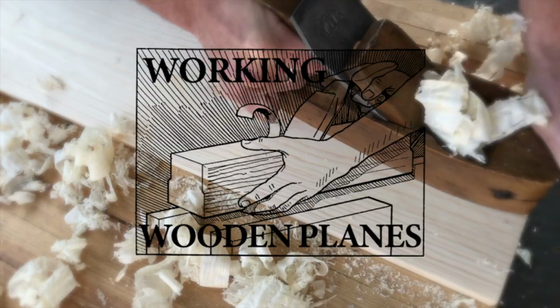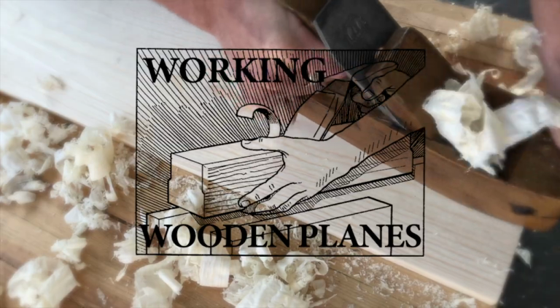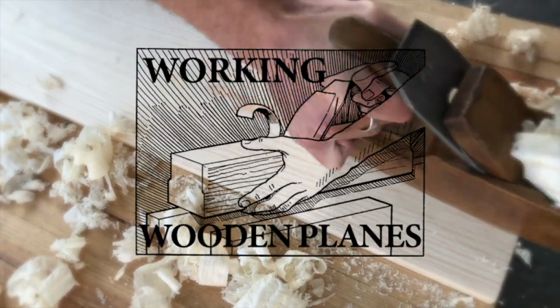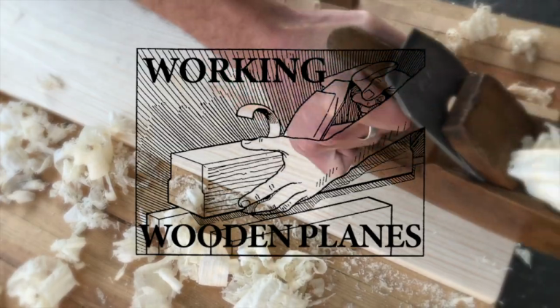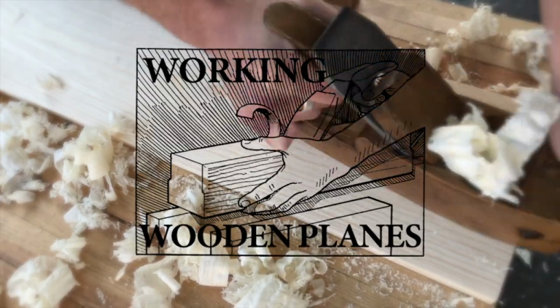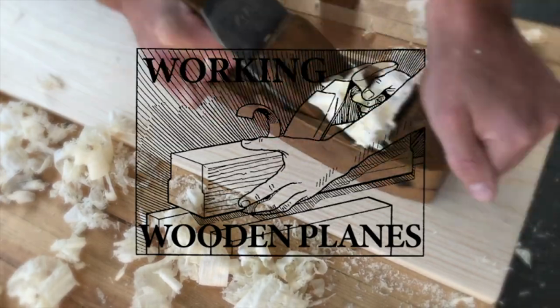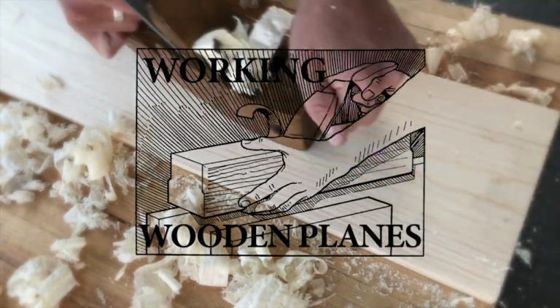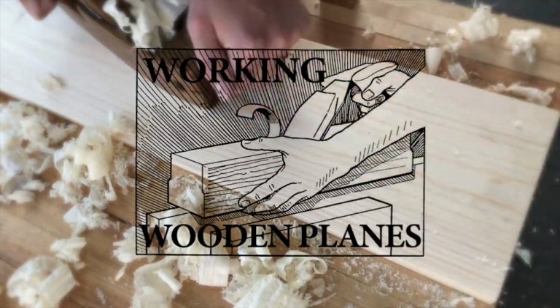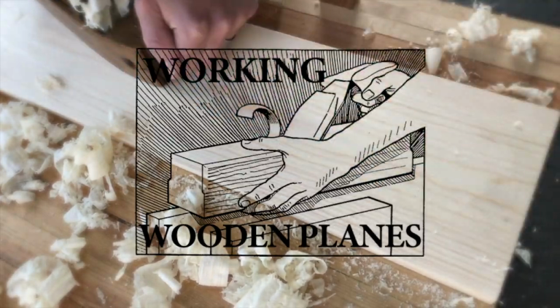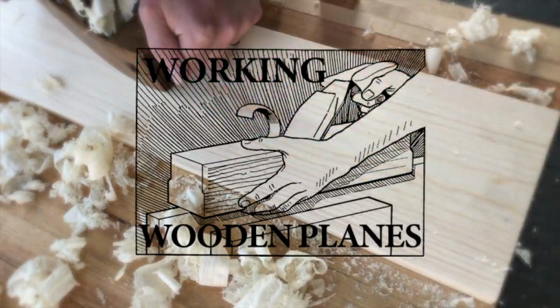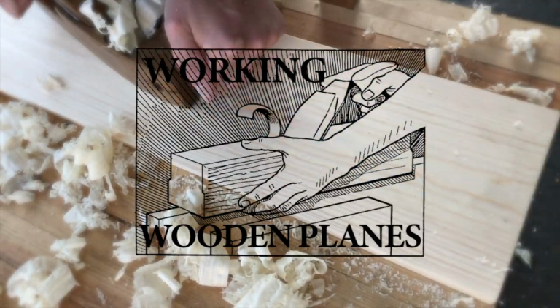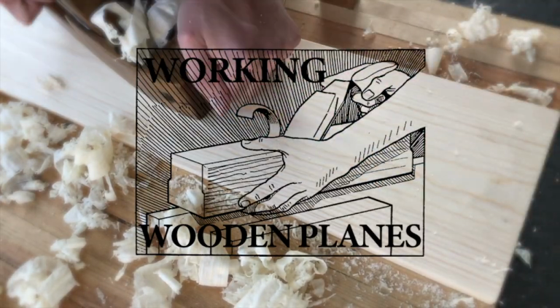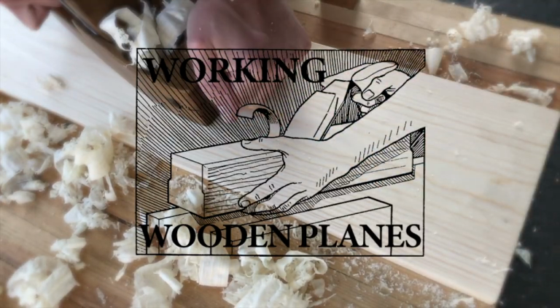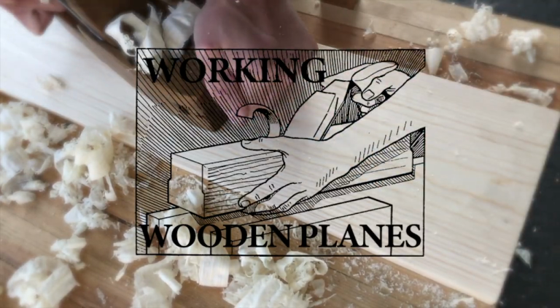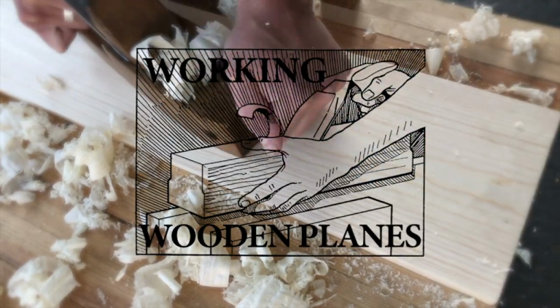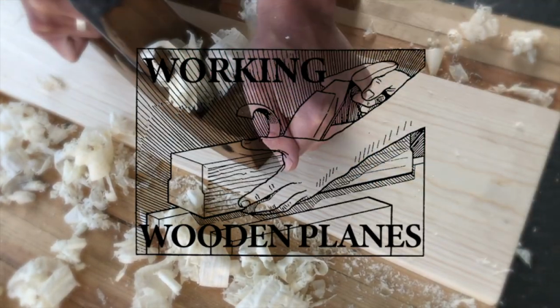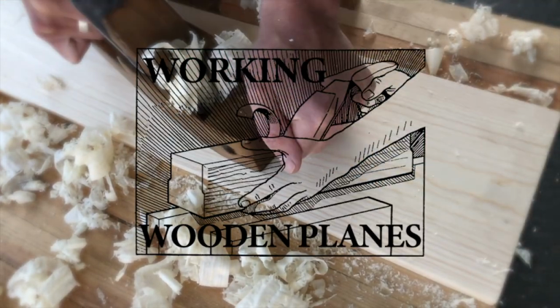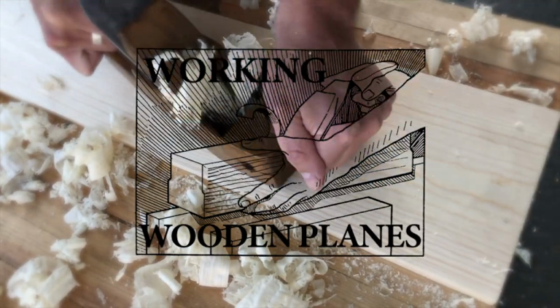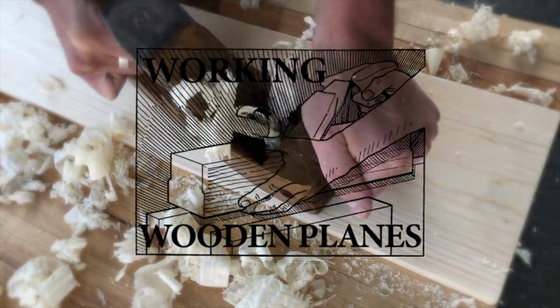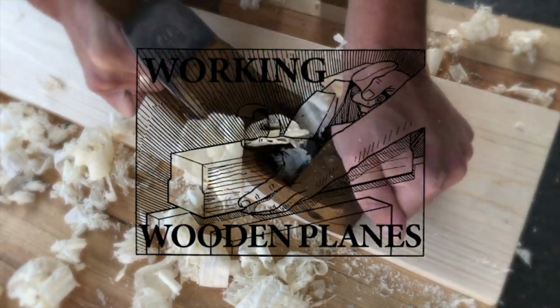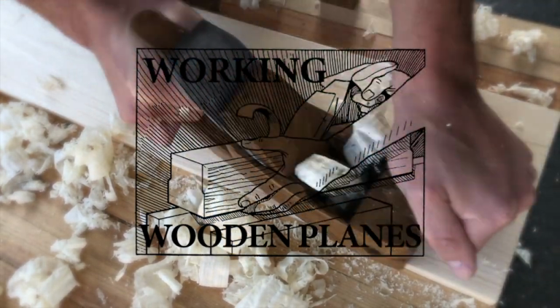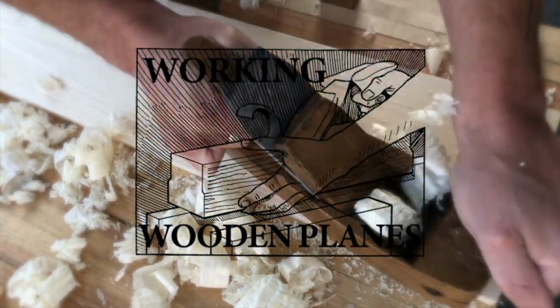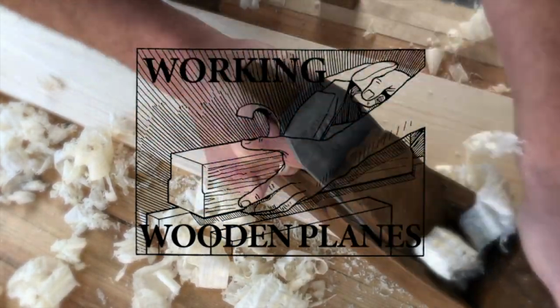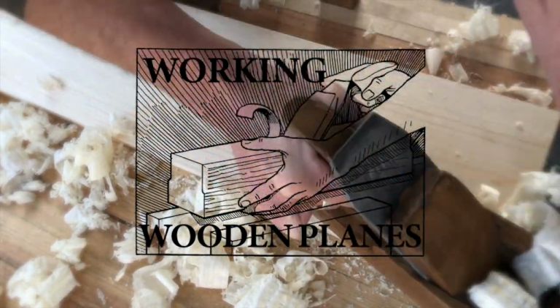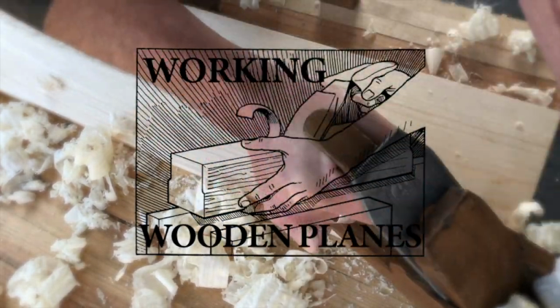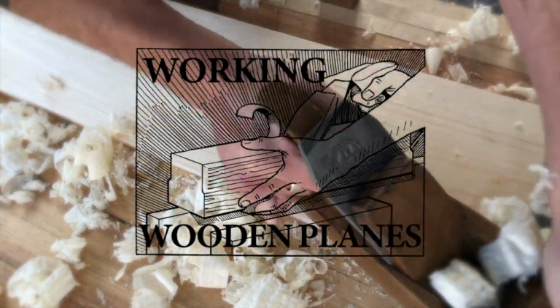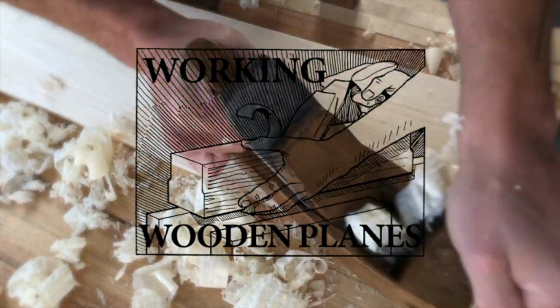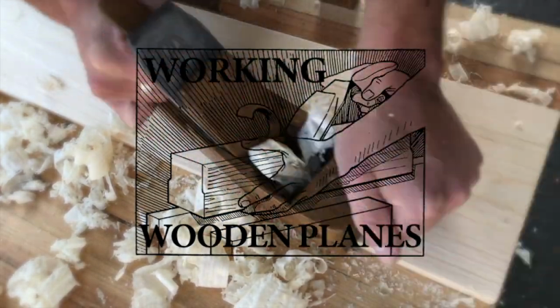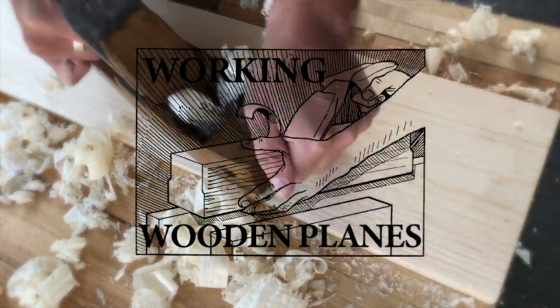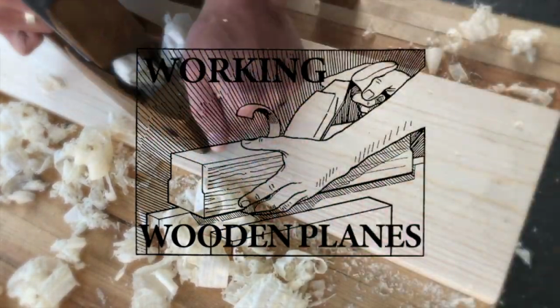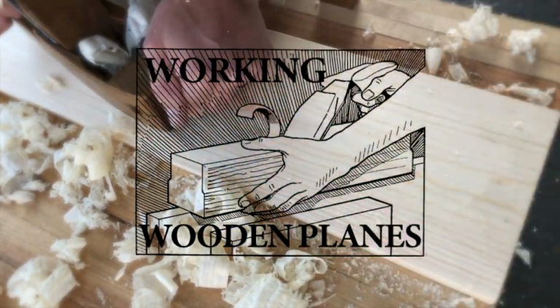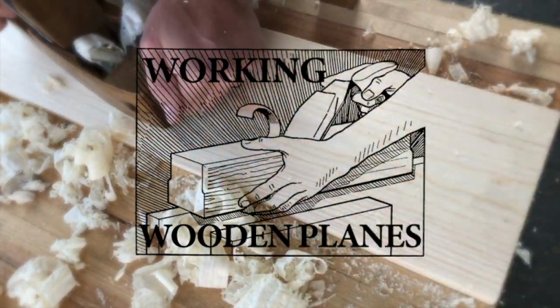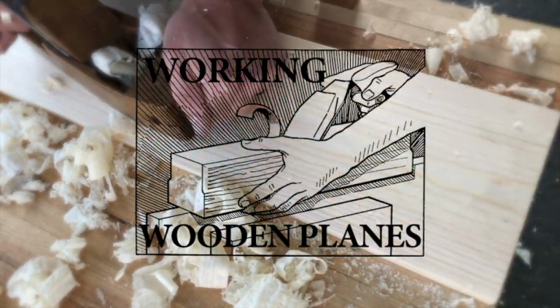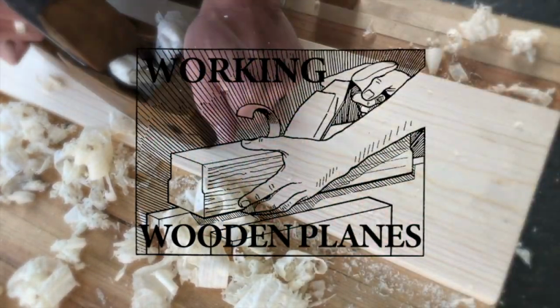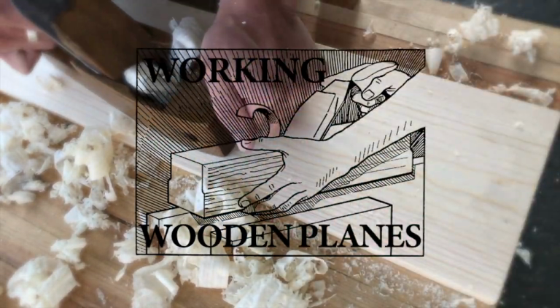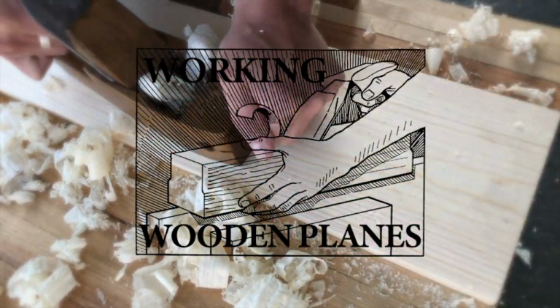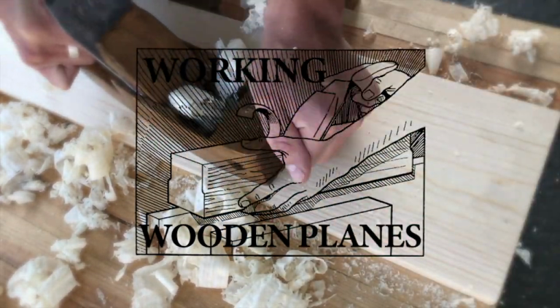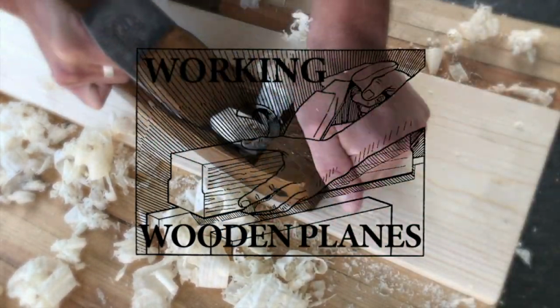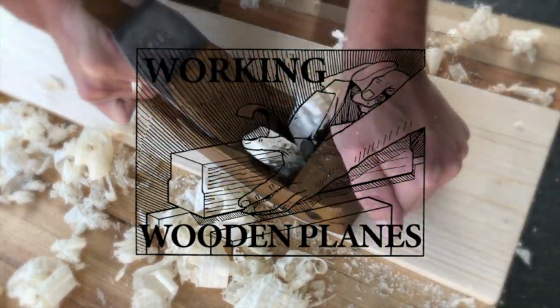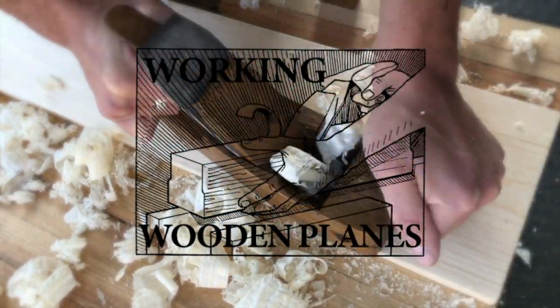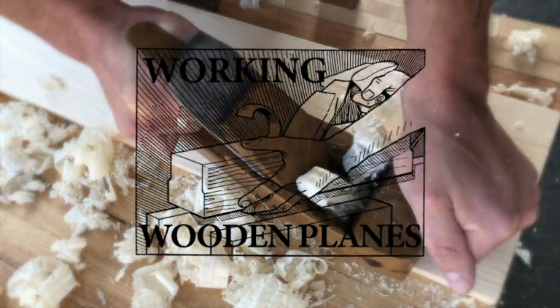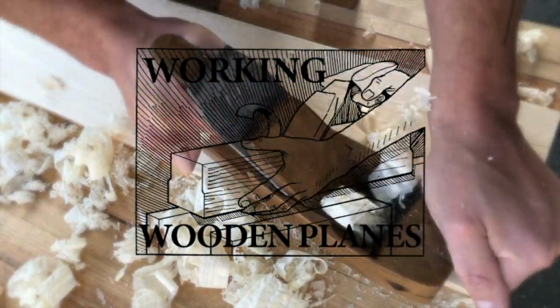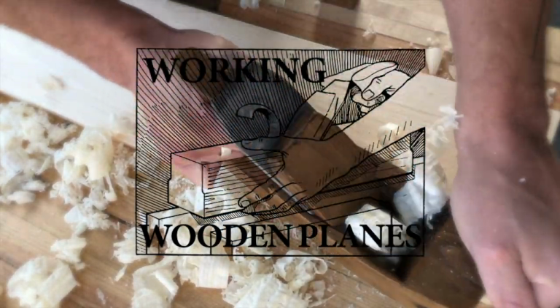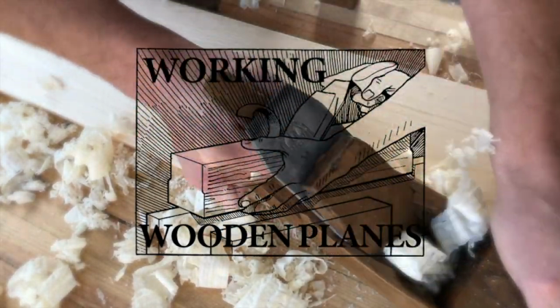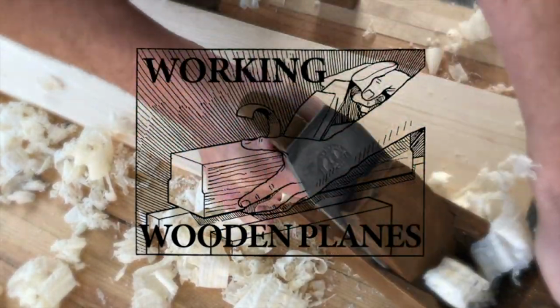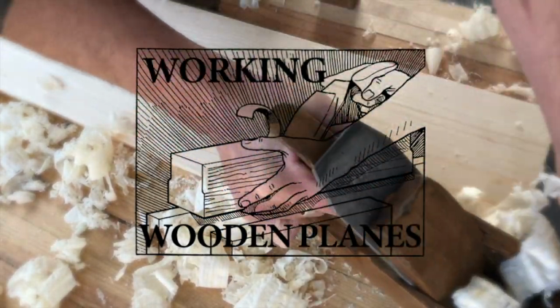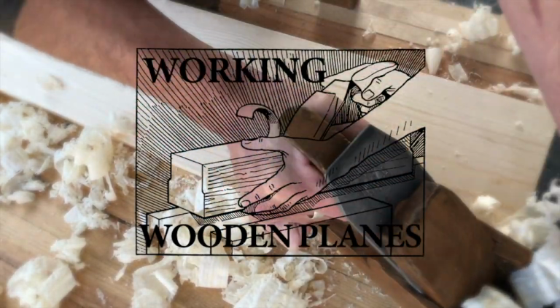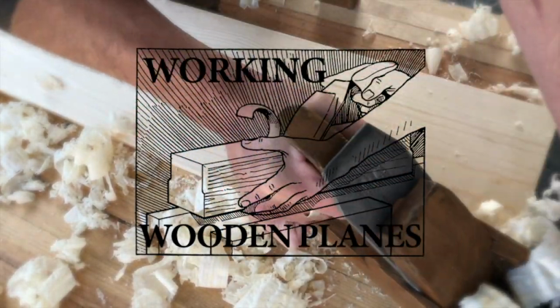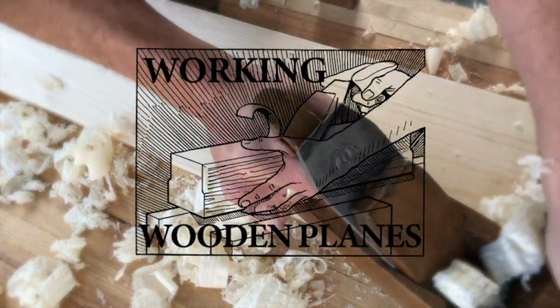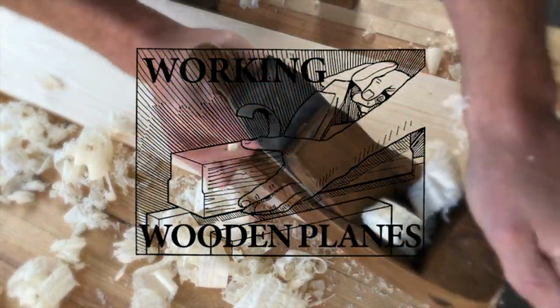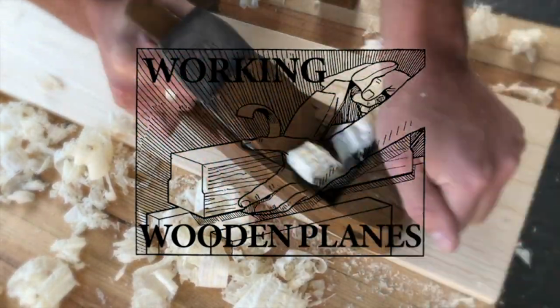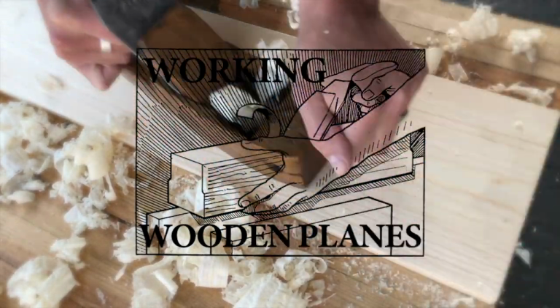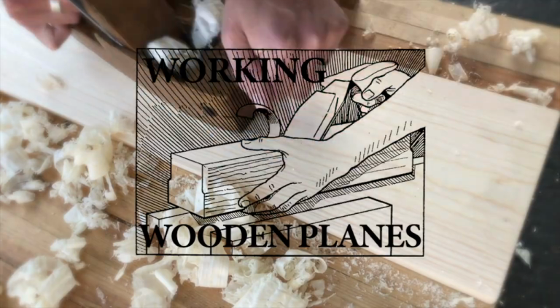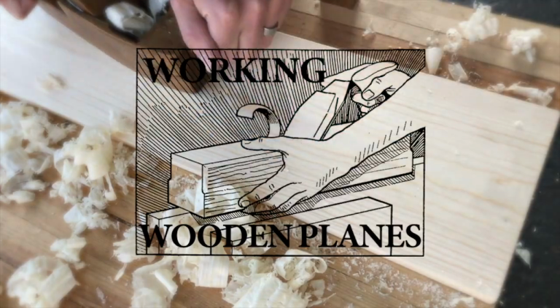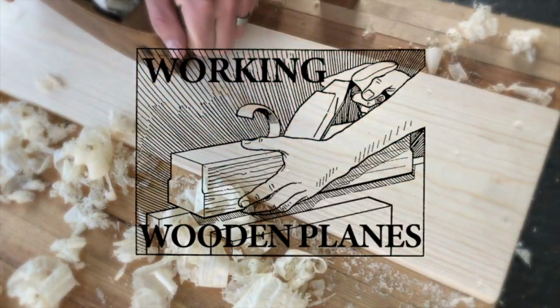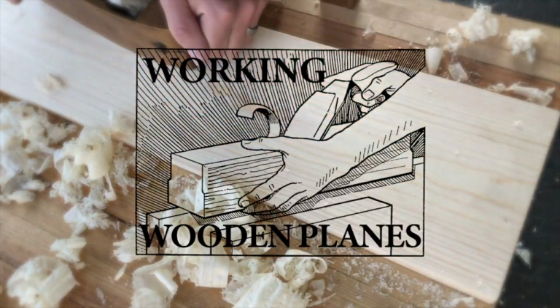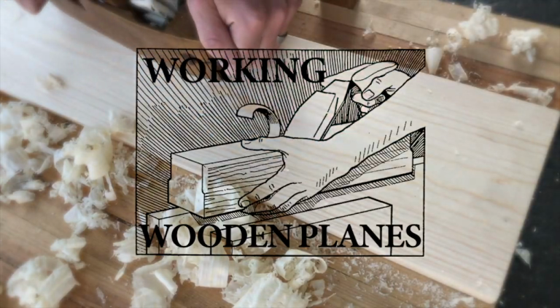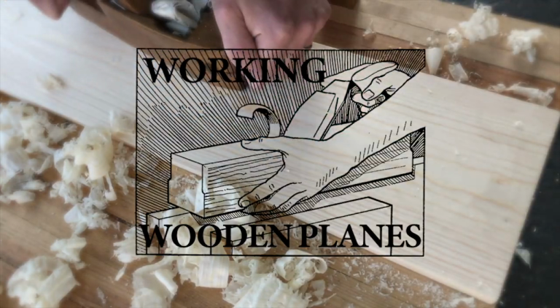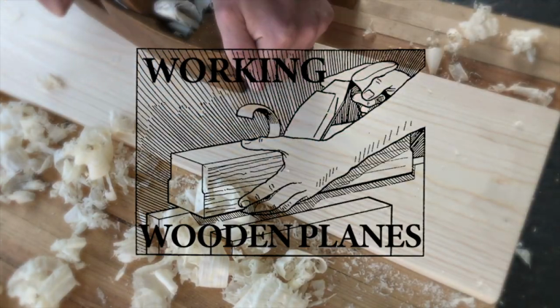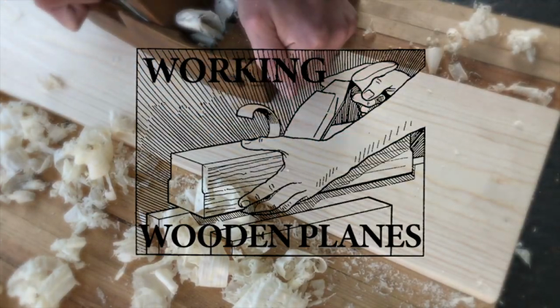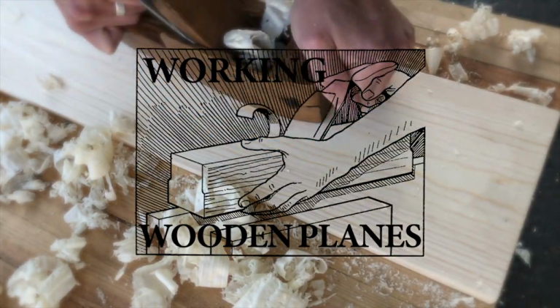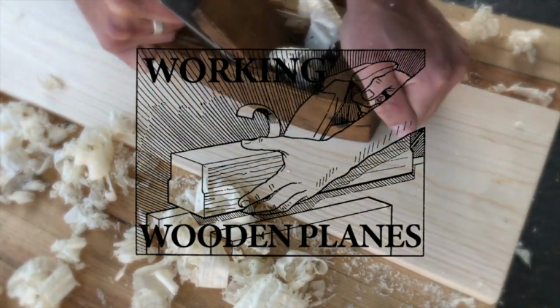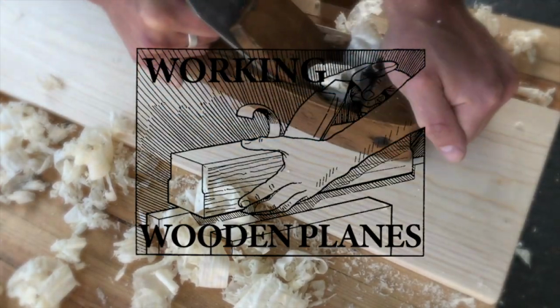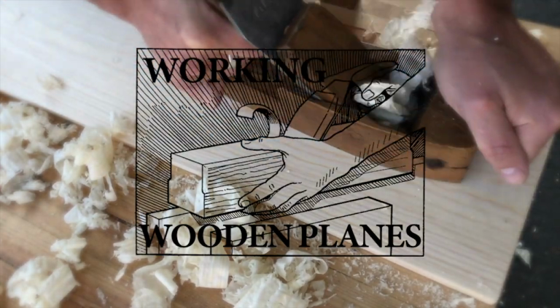This is Working Wooden Planes. I'm Abraham. I take antique planes and get them back into working condition.